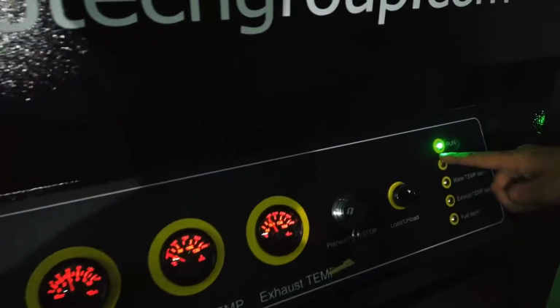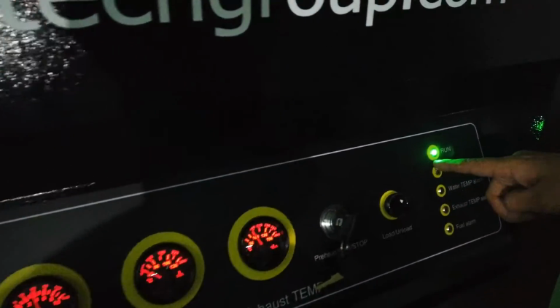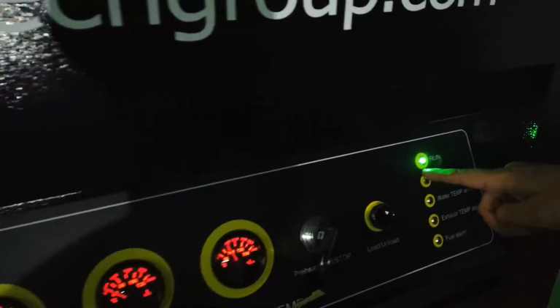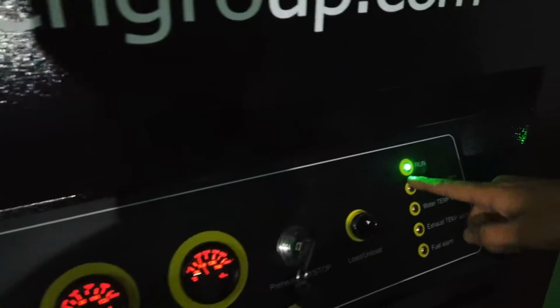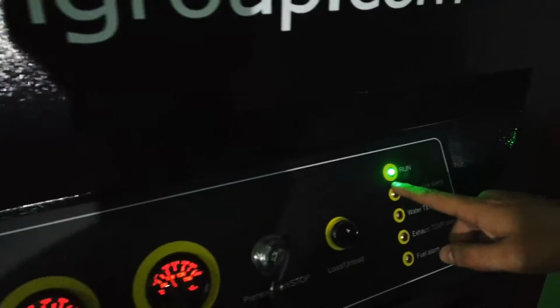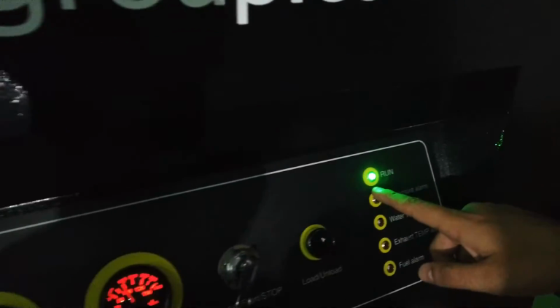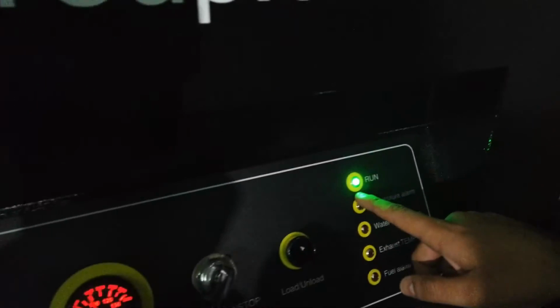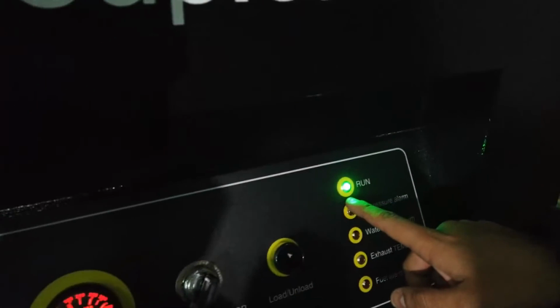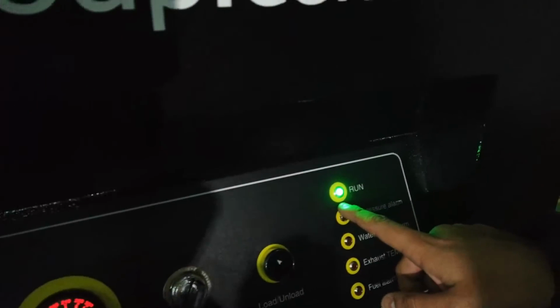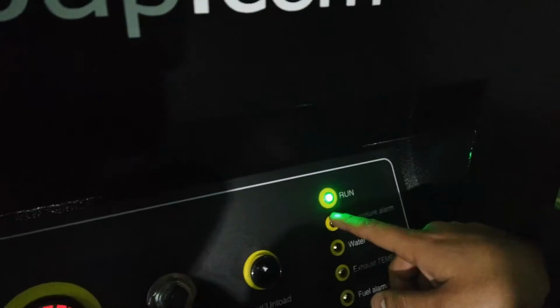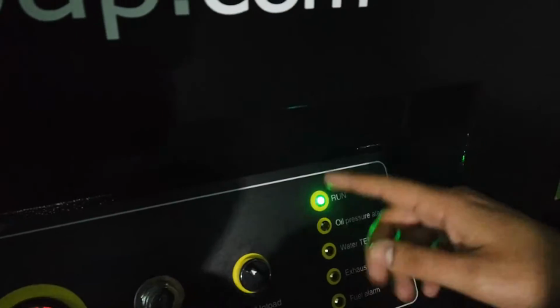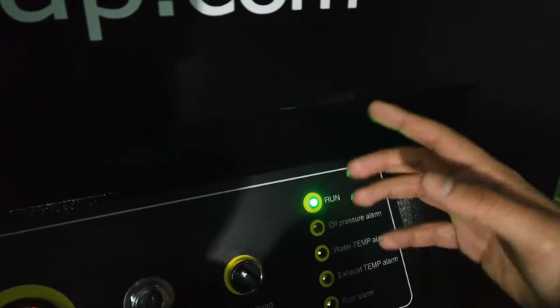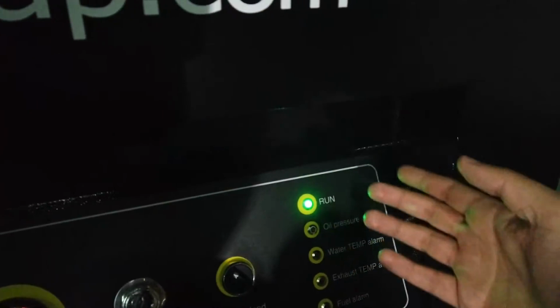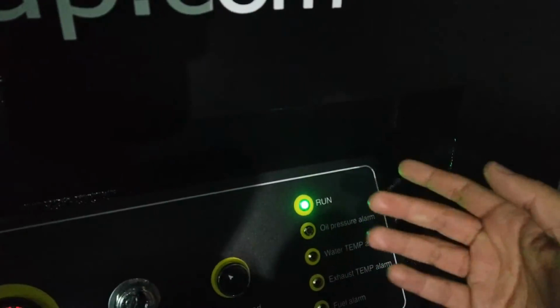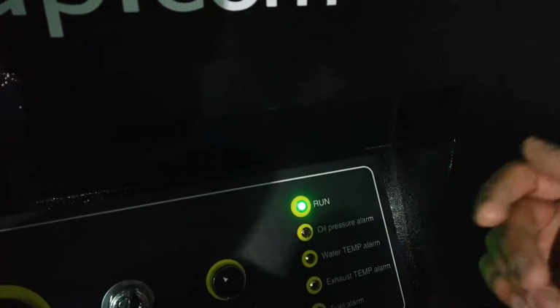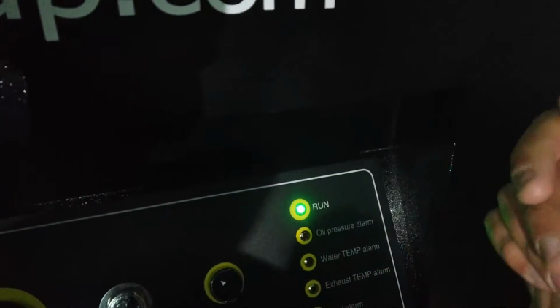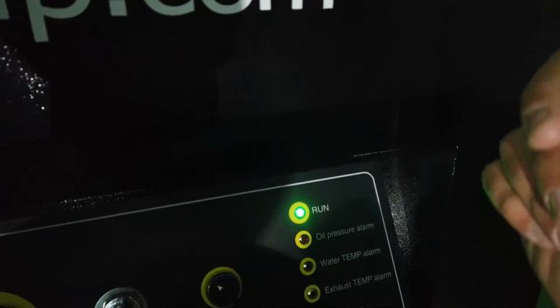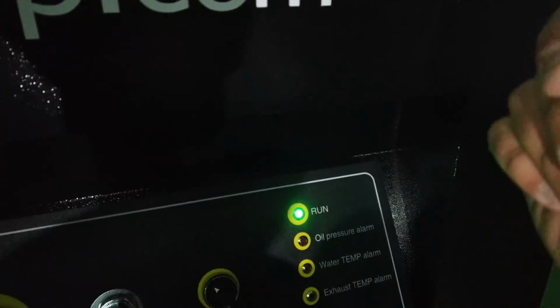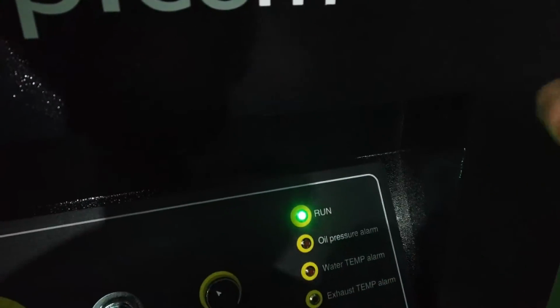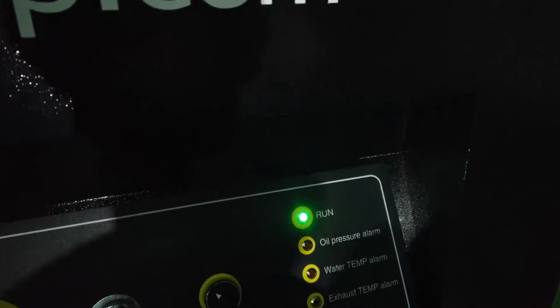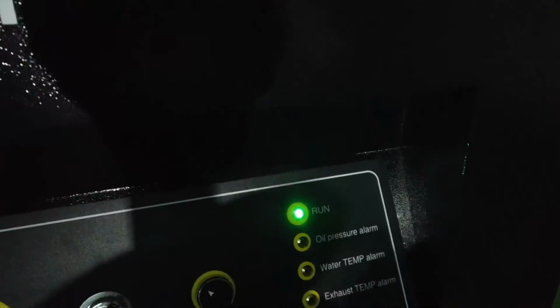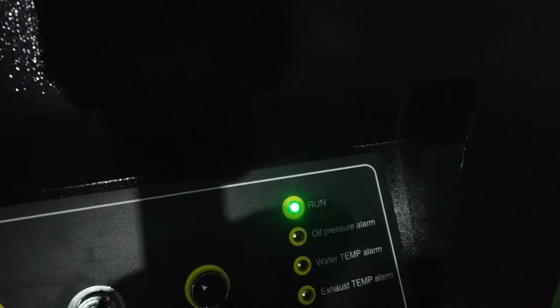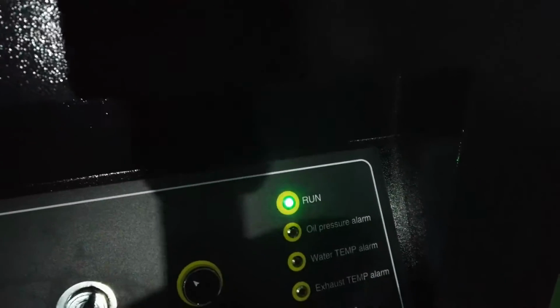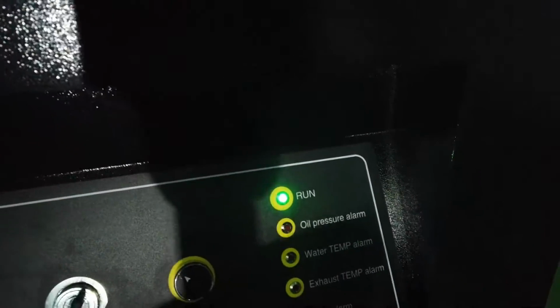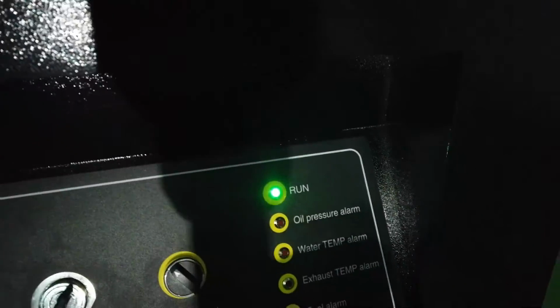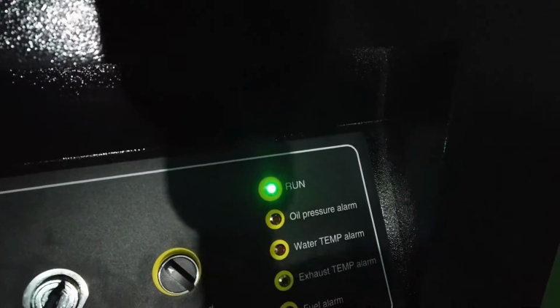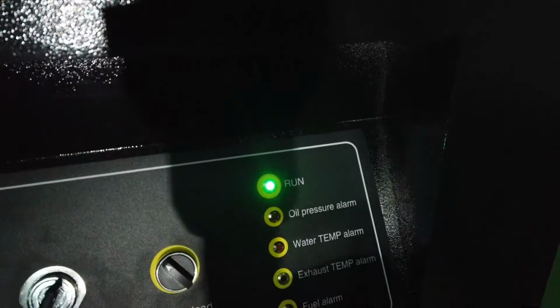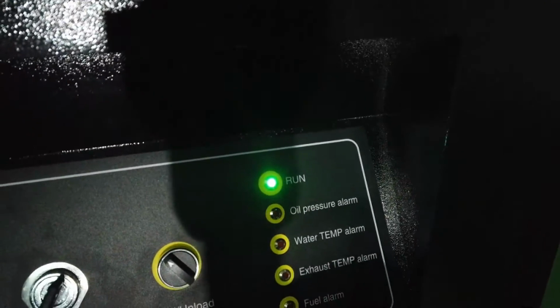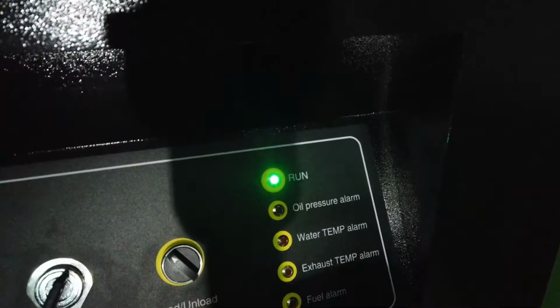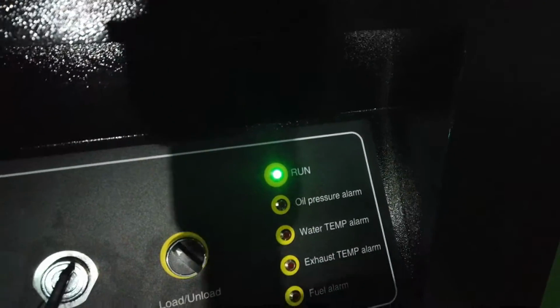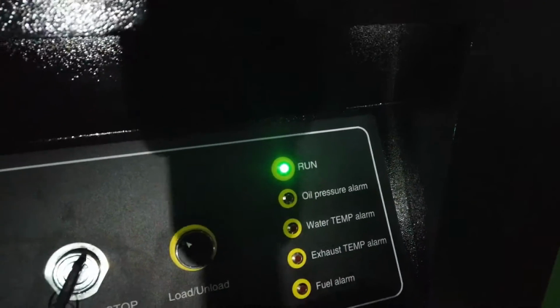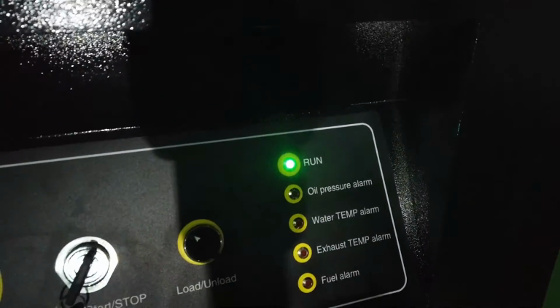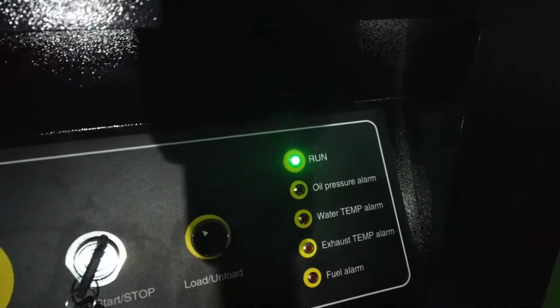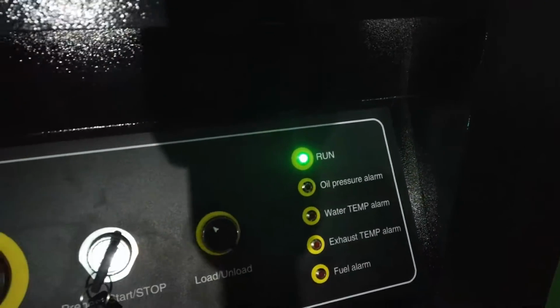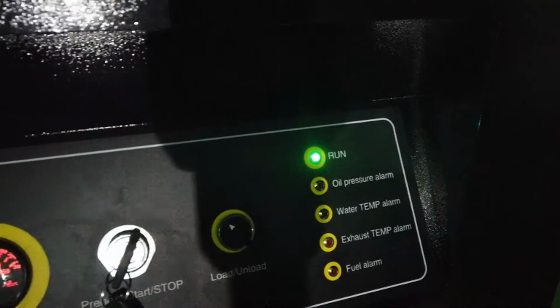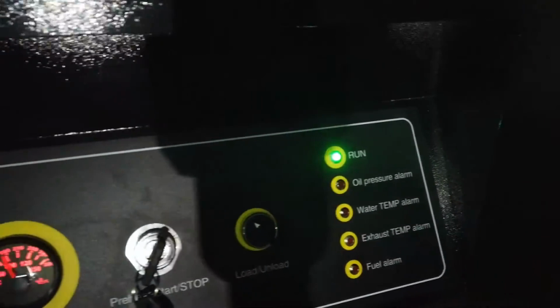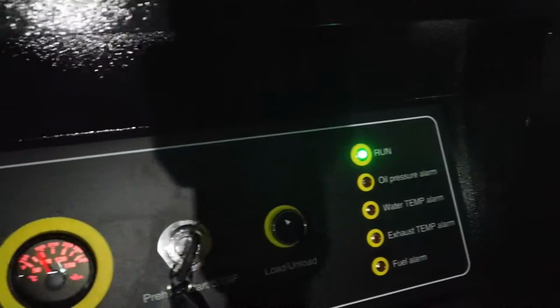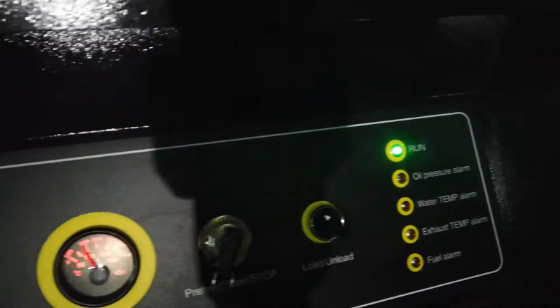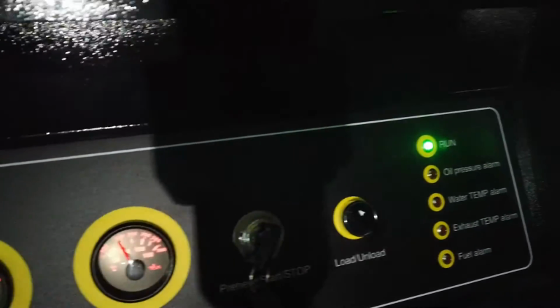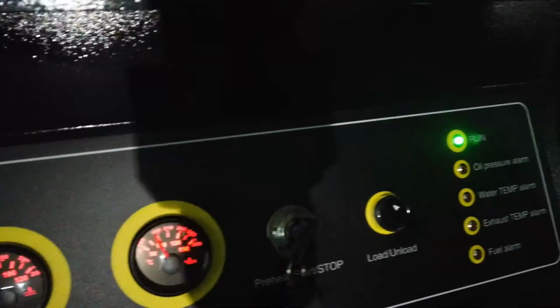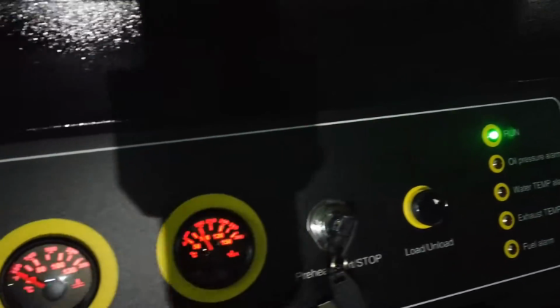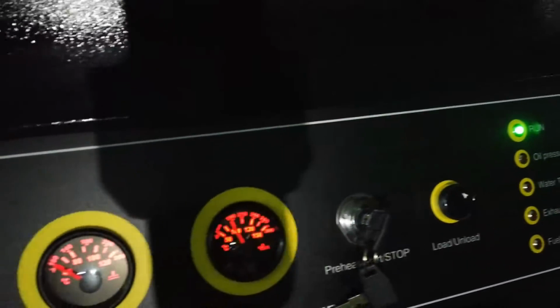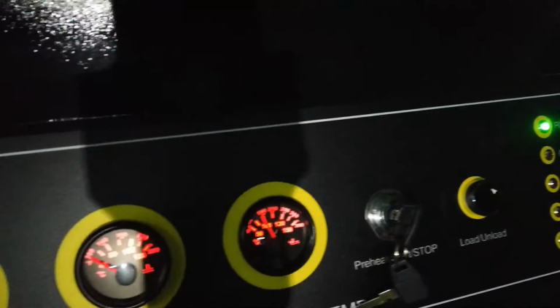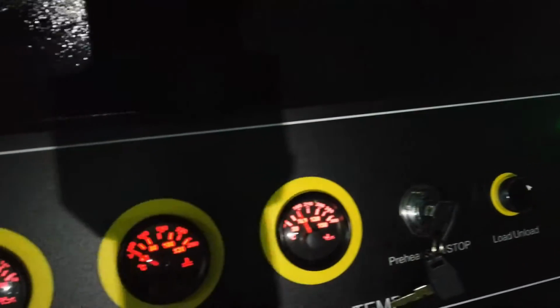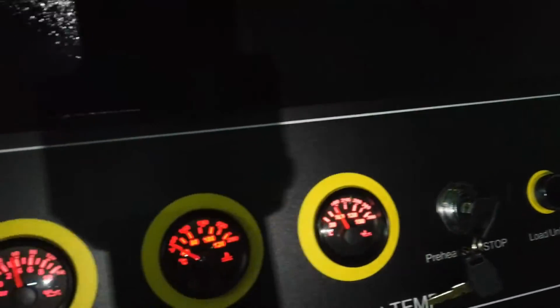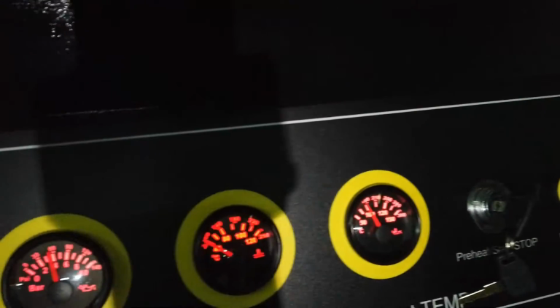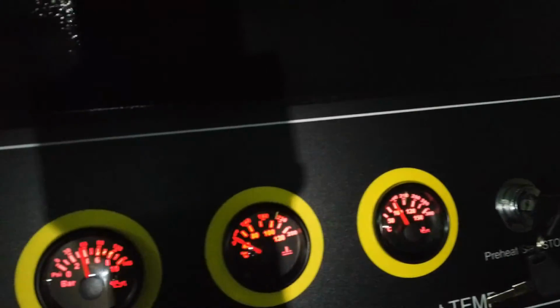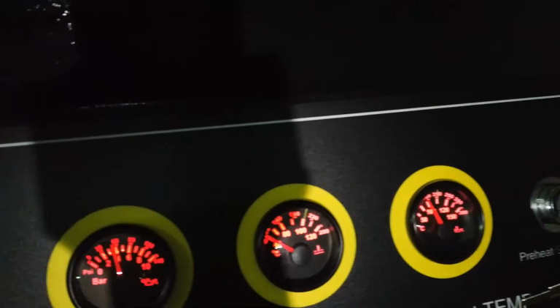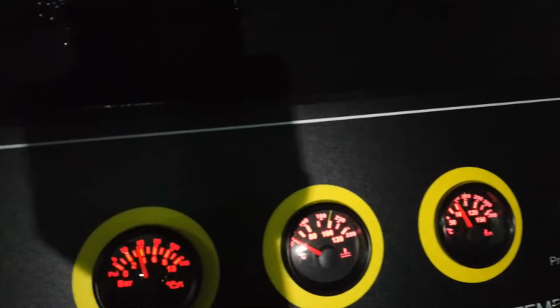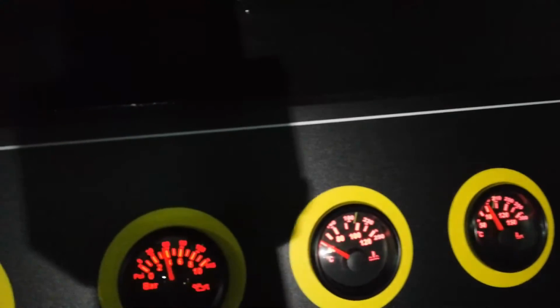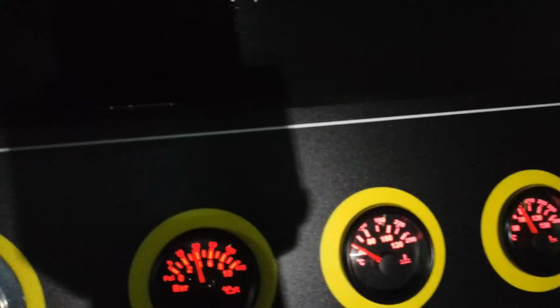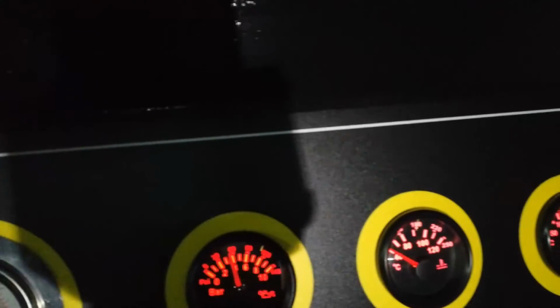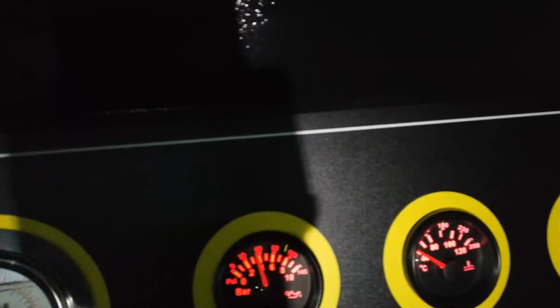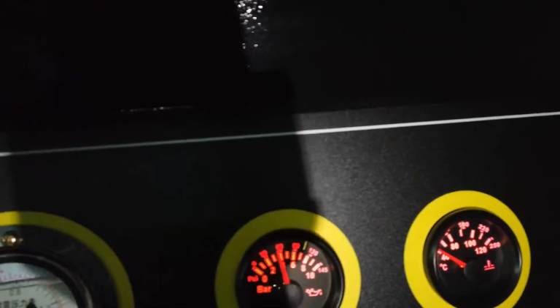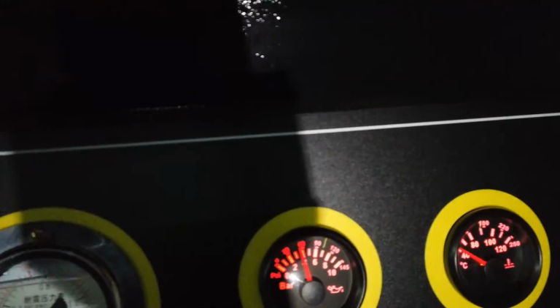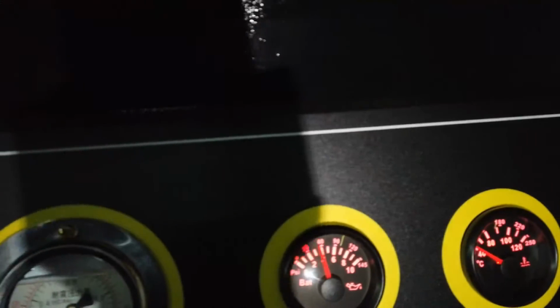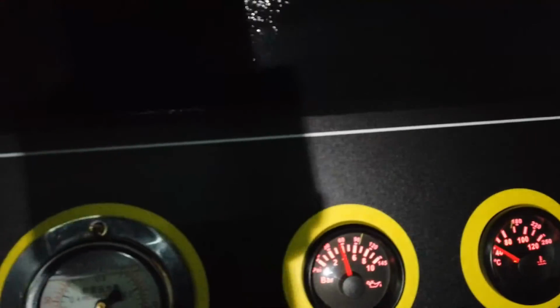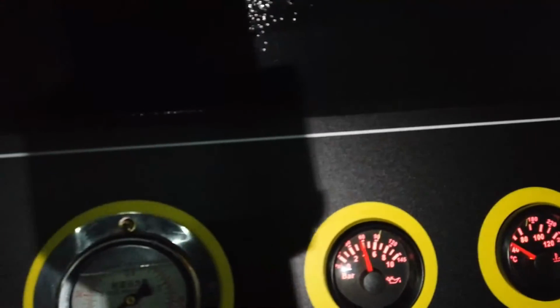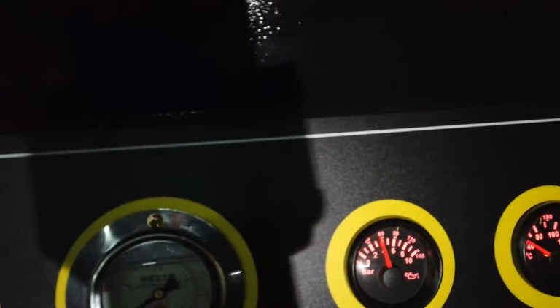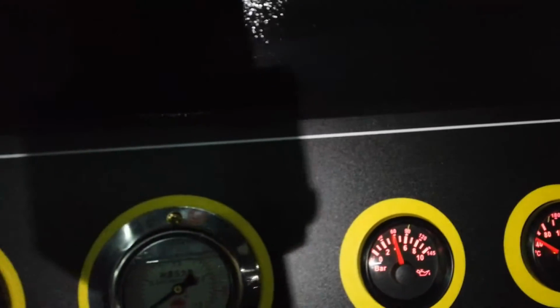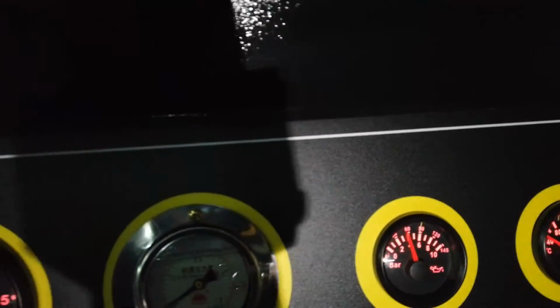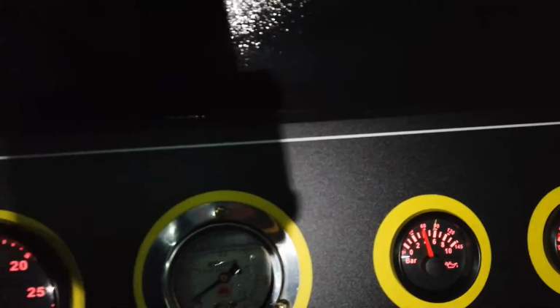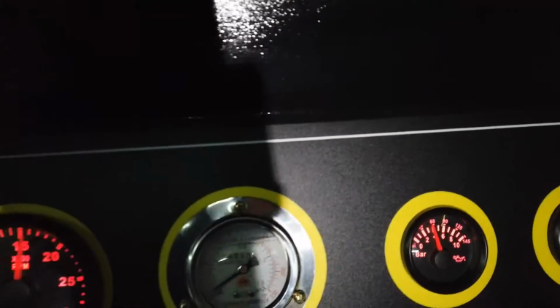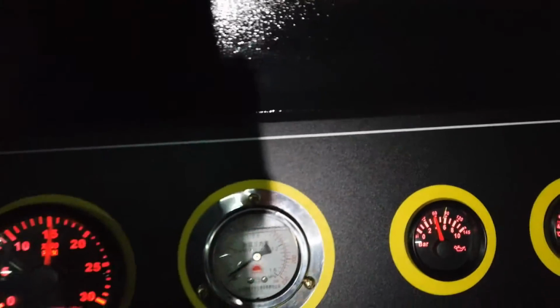The compressor starts — it's okay, it means the compressor is fine. Thank you.